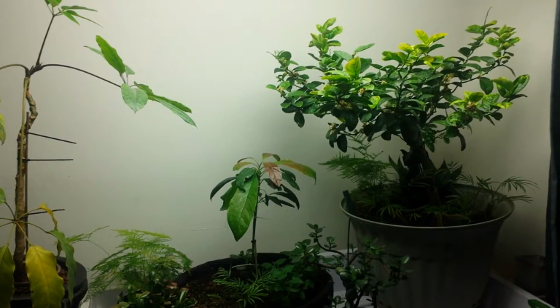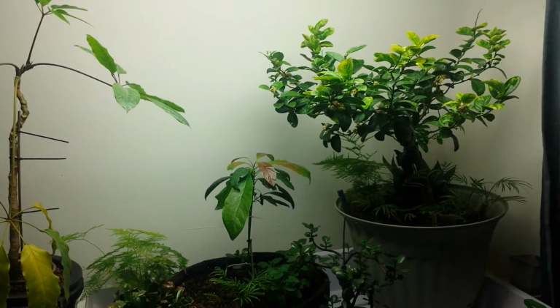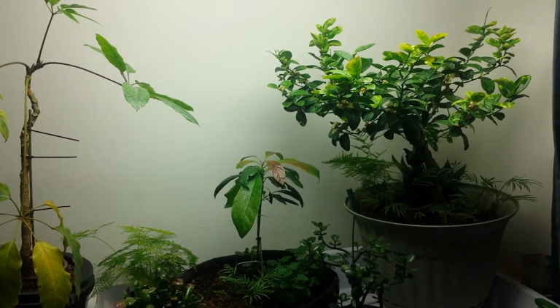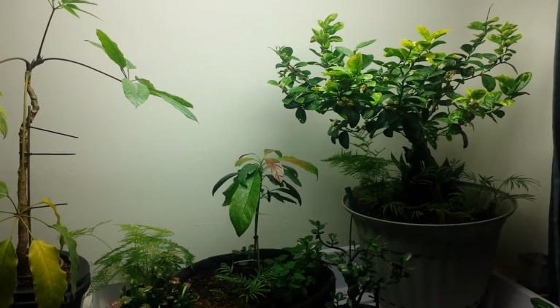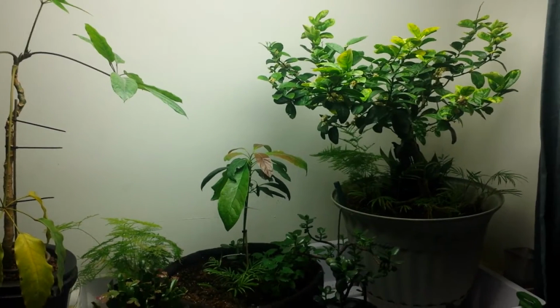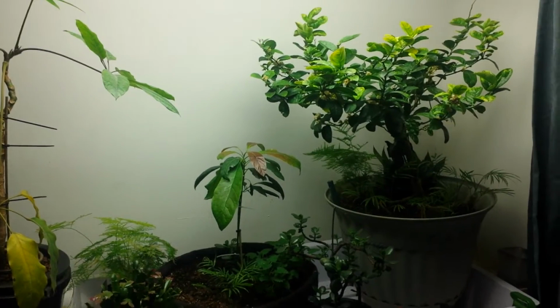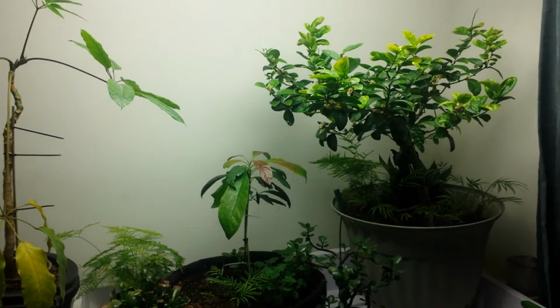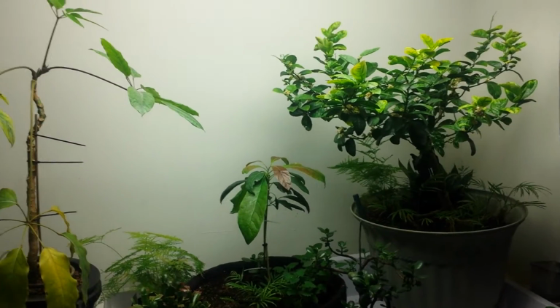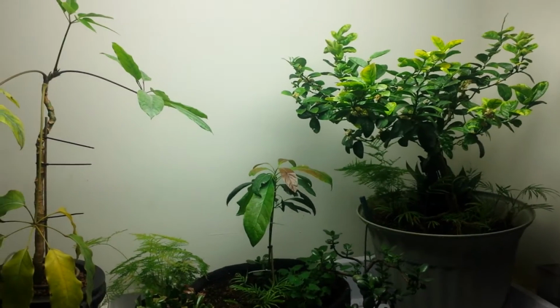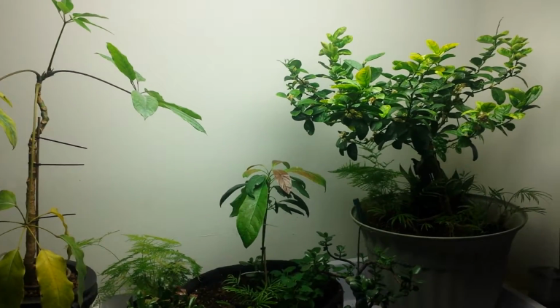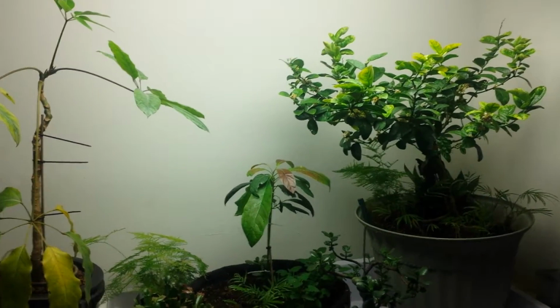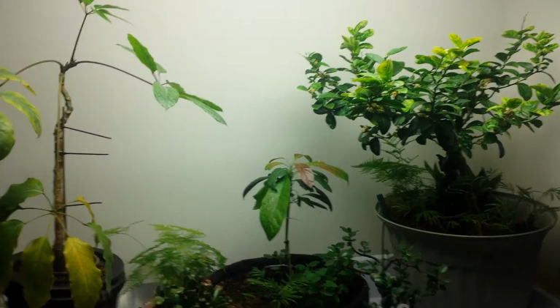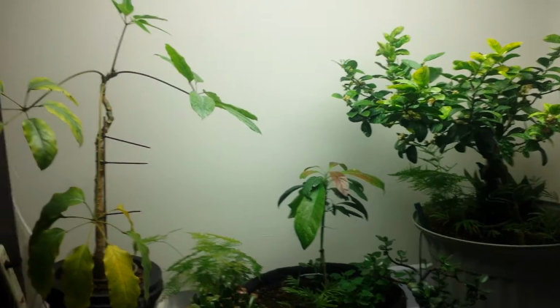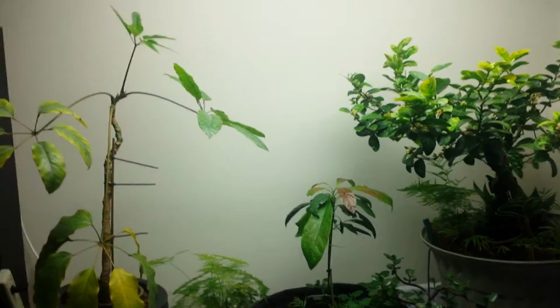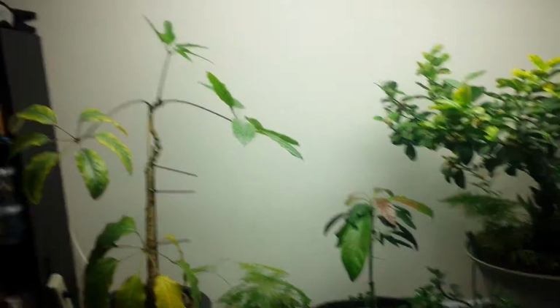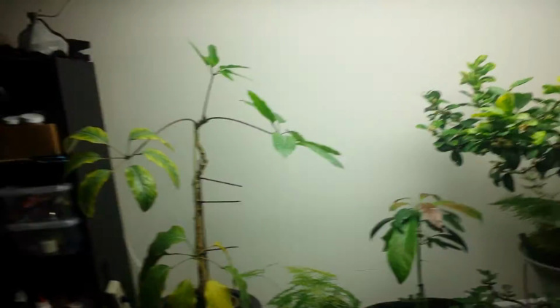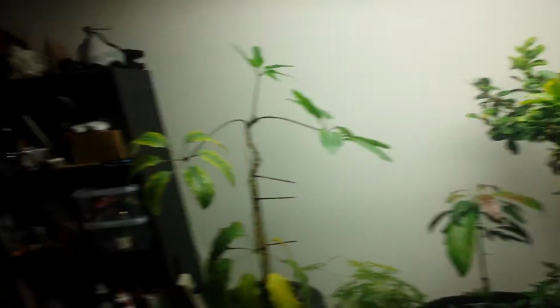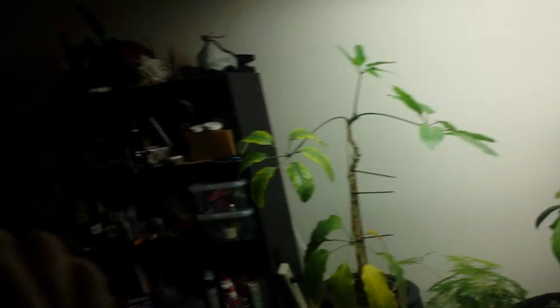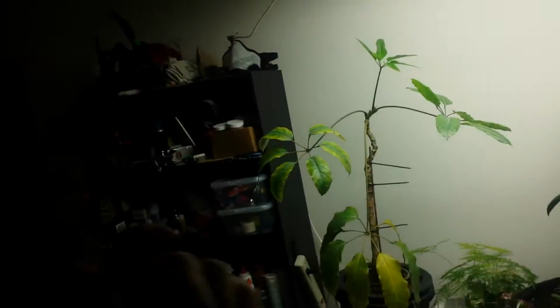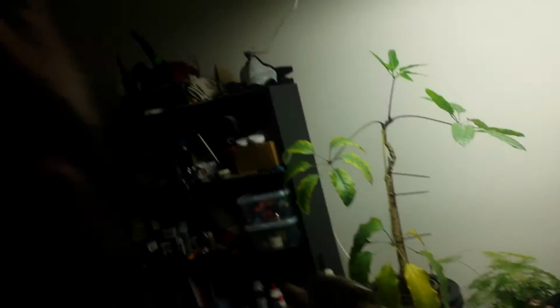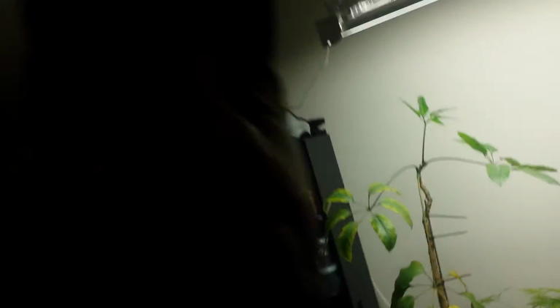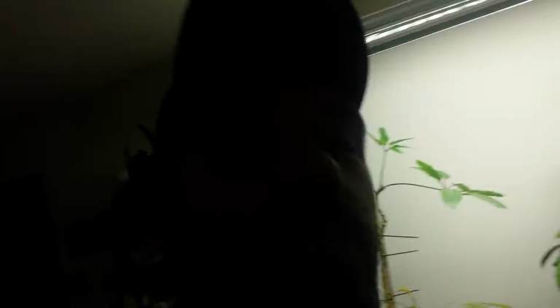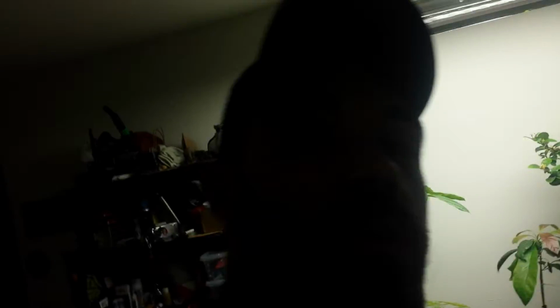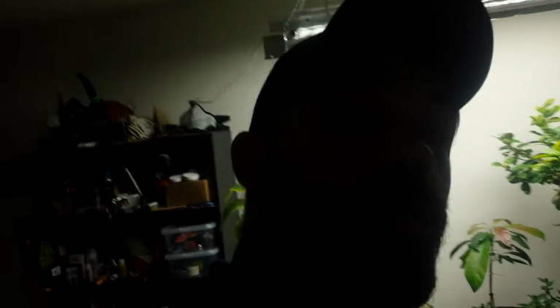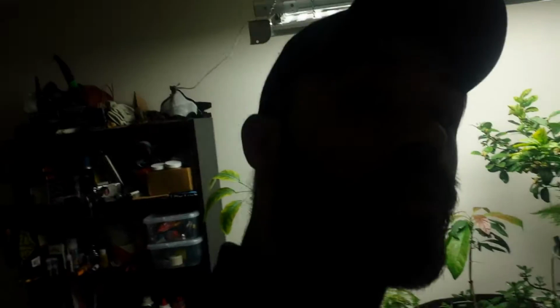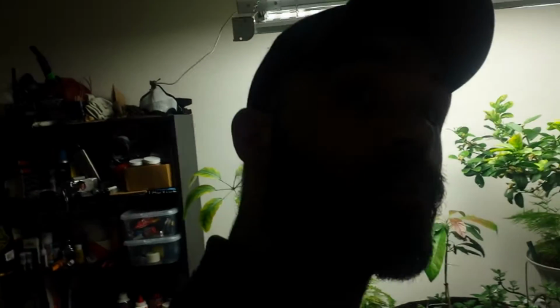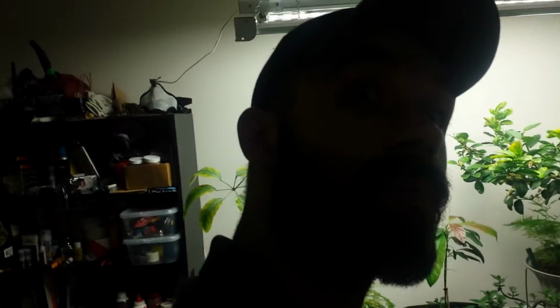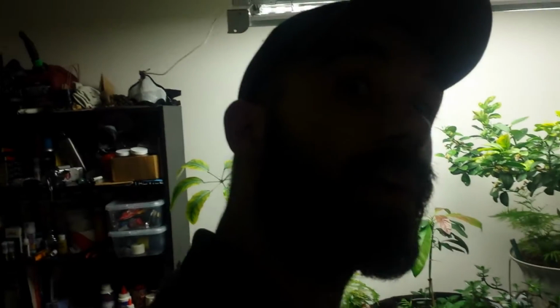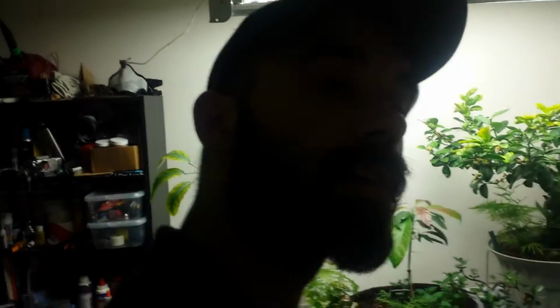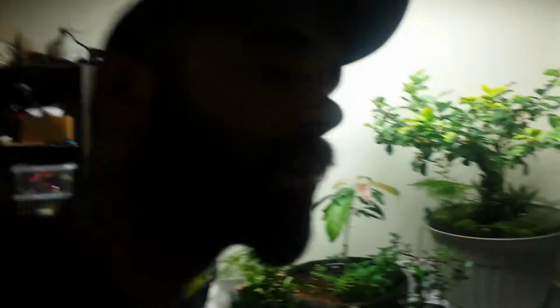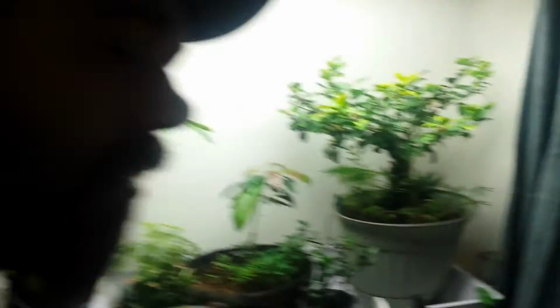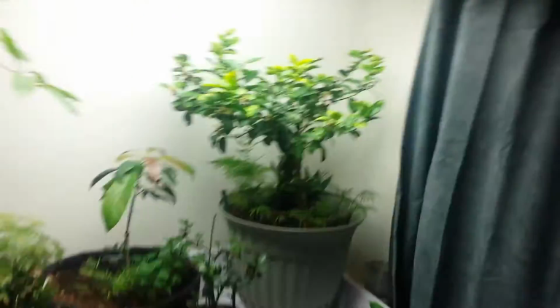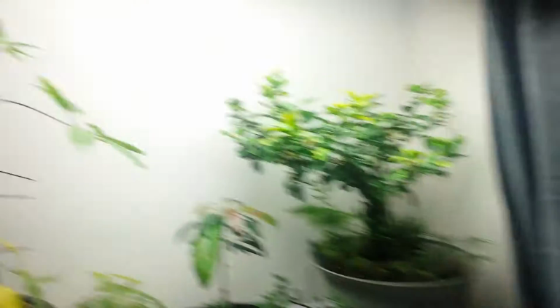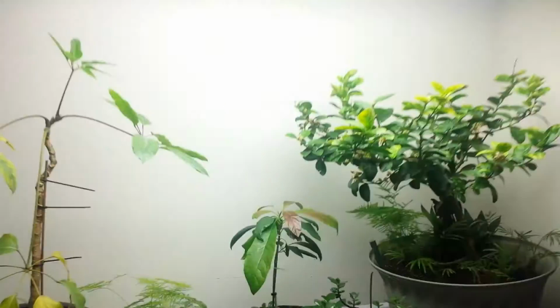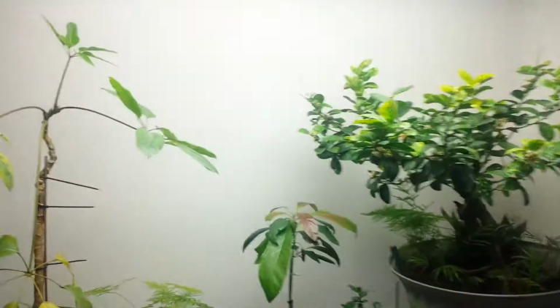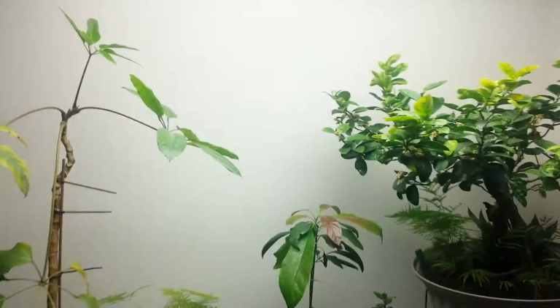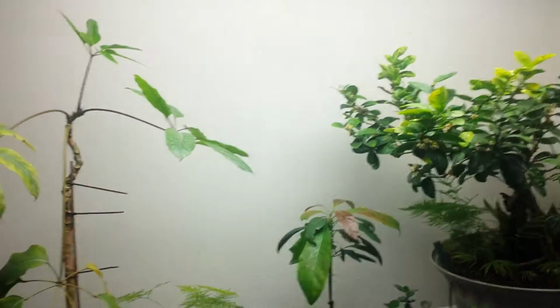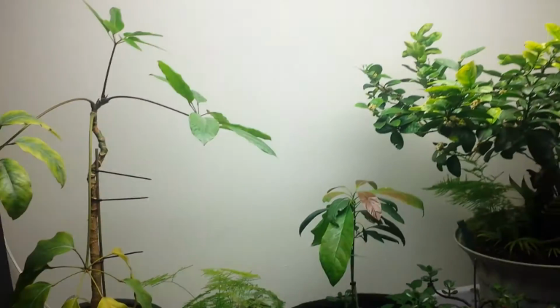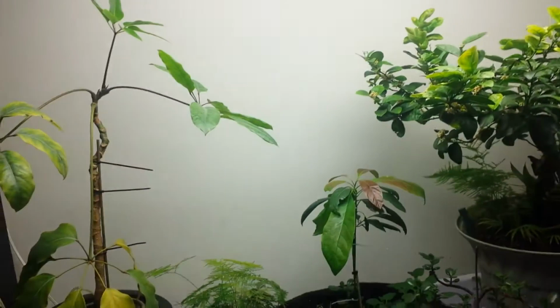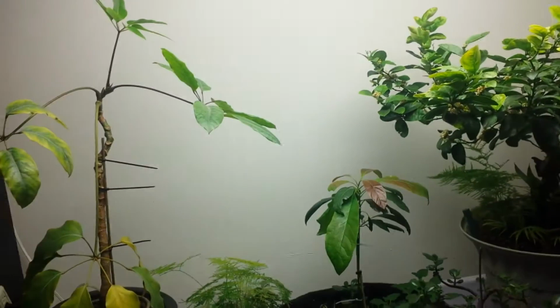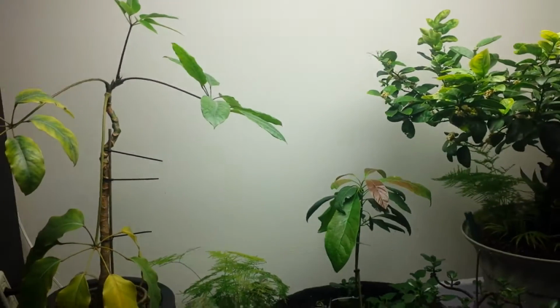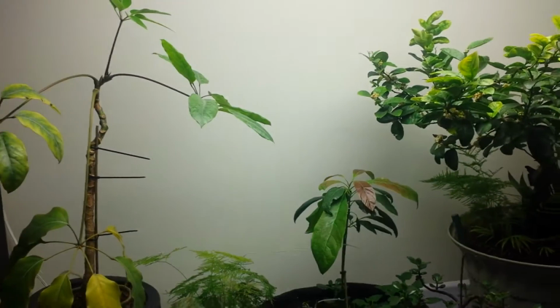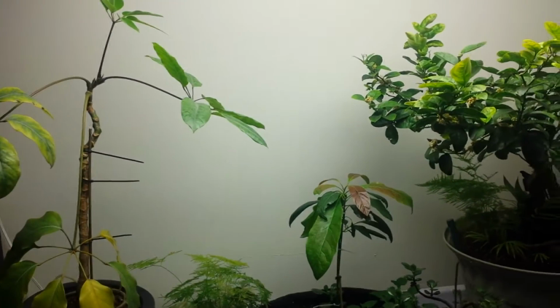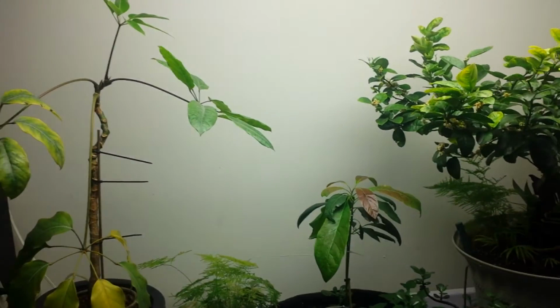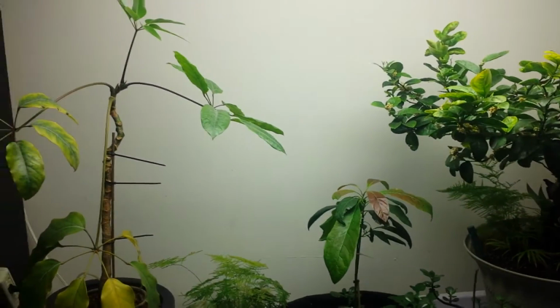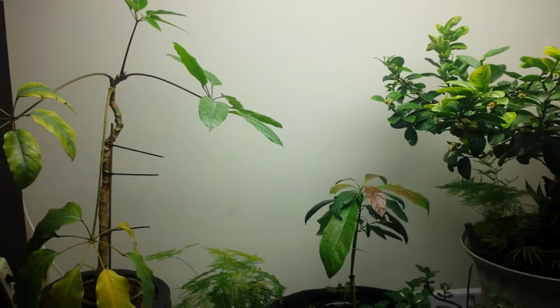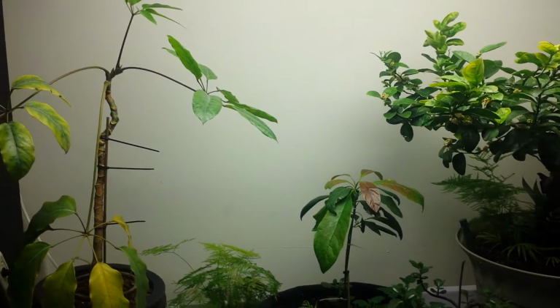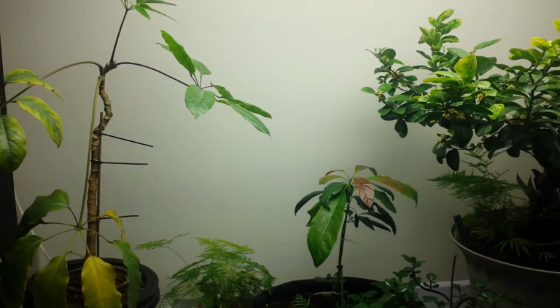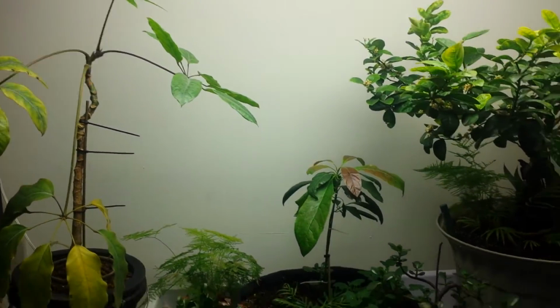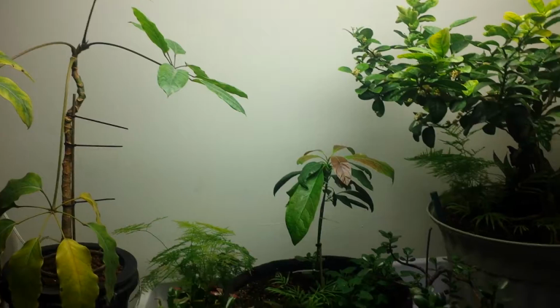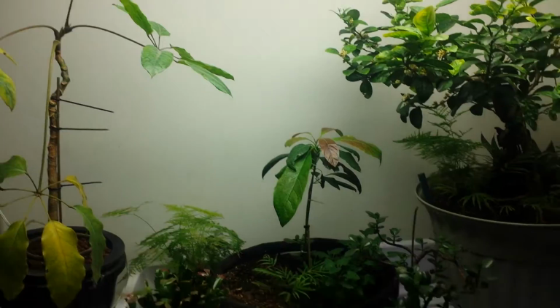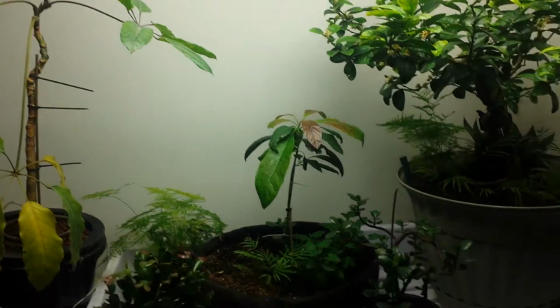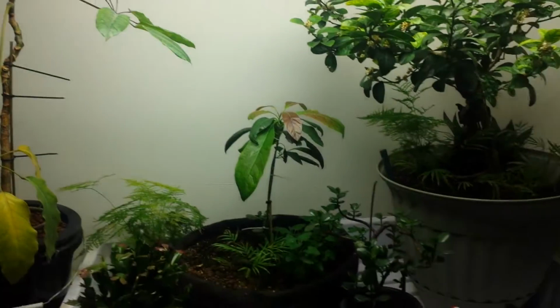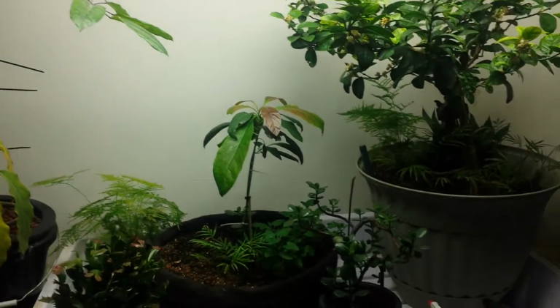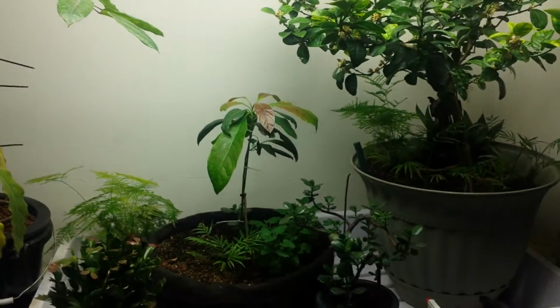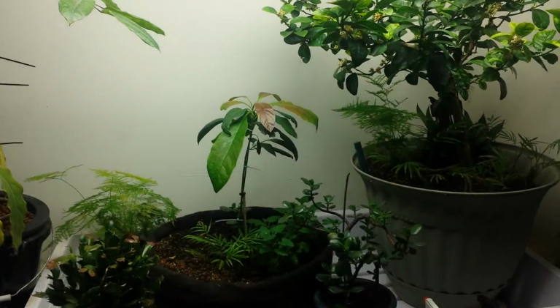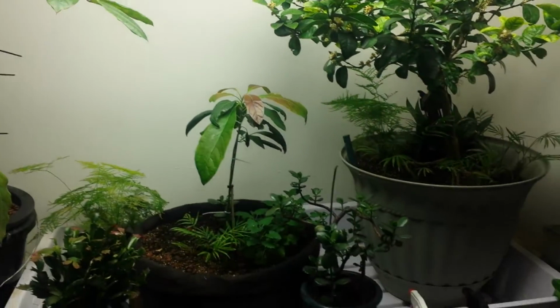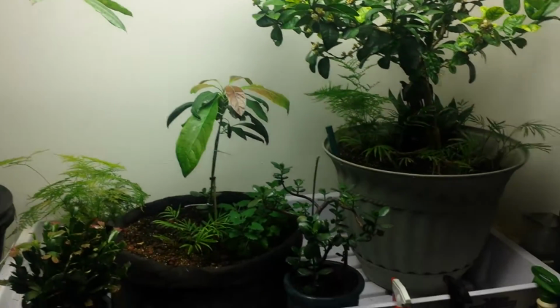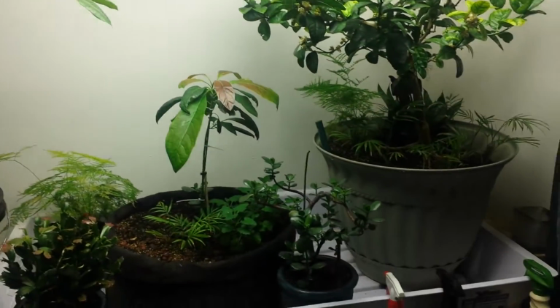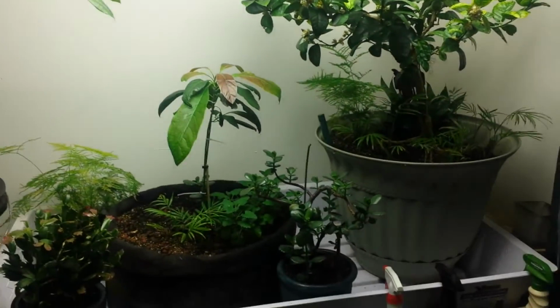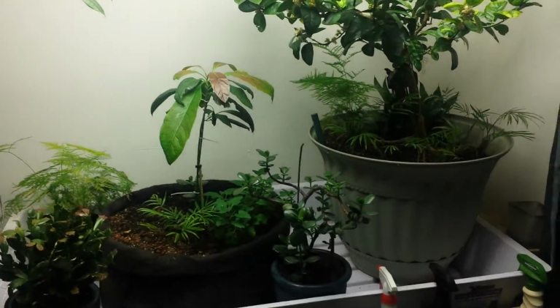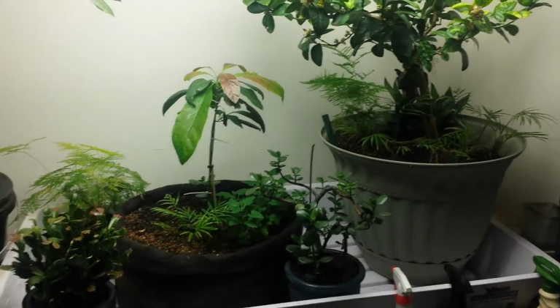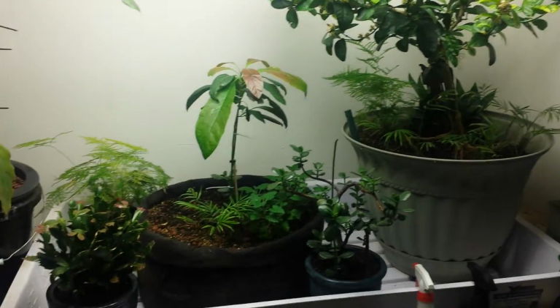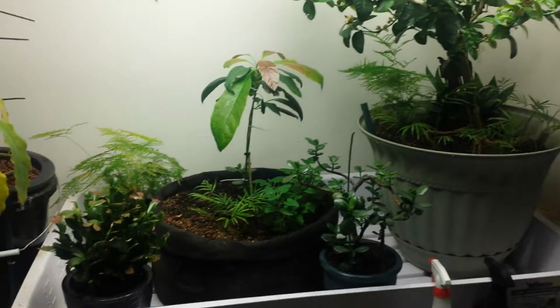Hi everybody, this is just a quick view of my garden. Wanted to show you all what I'm doing.